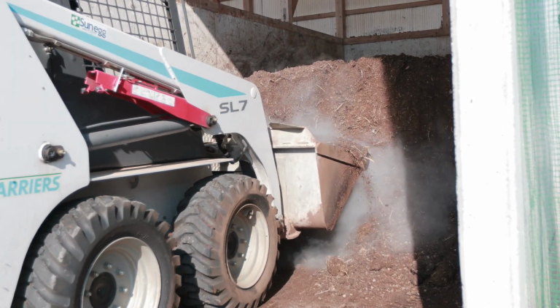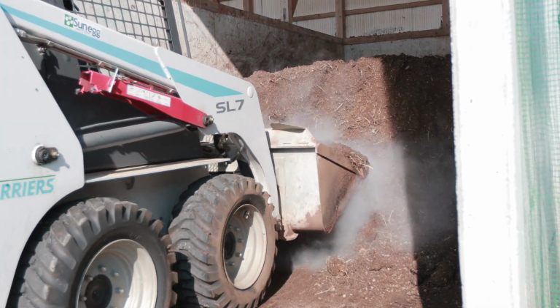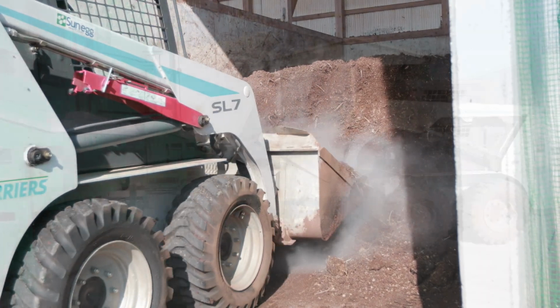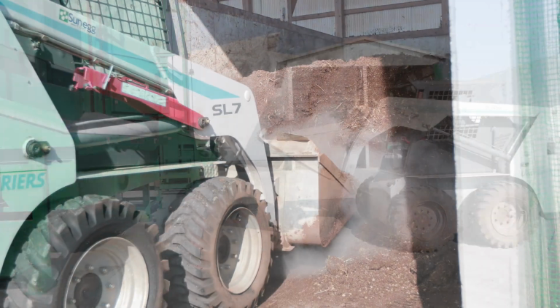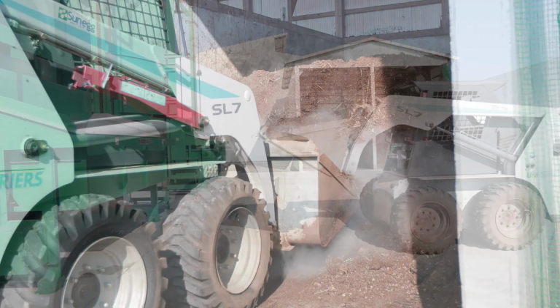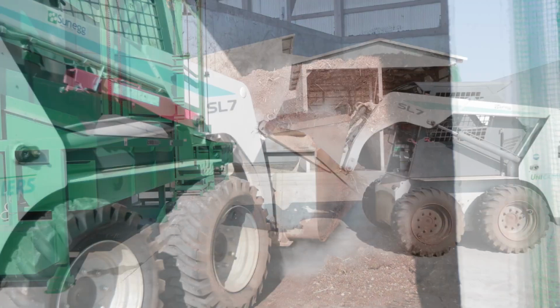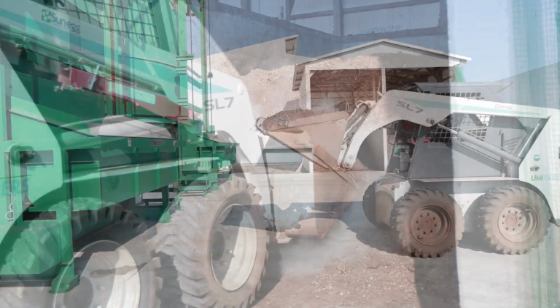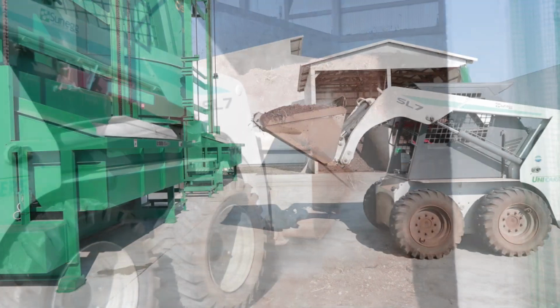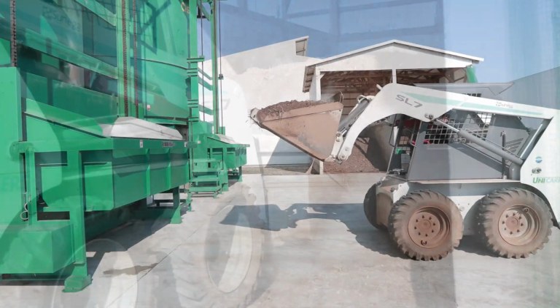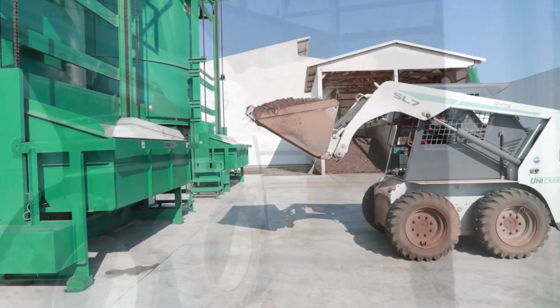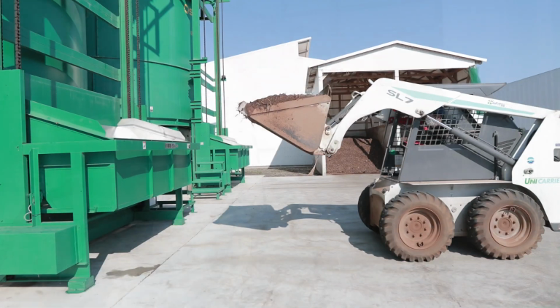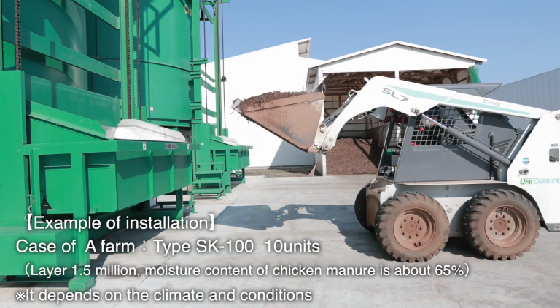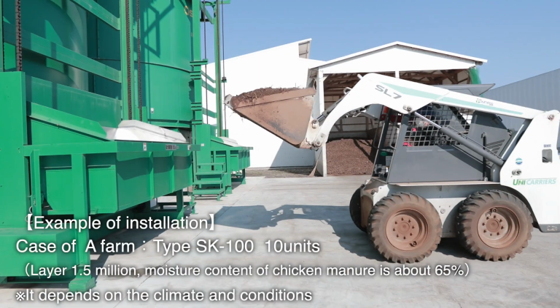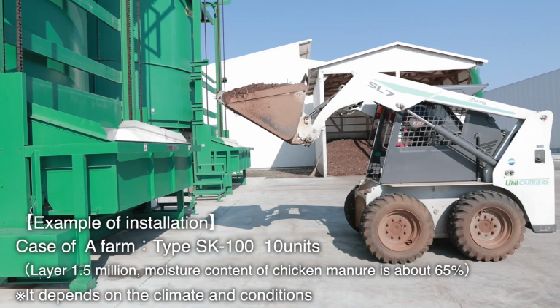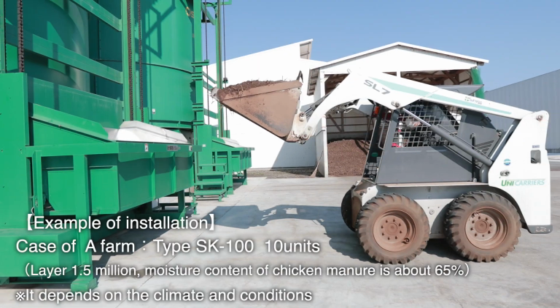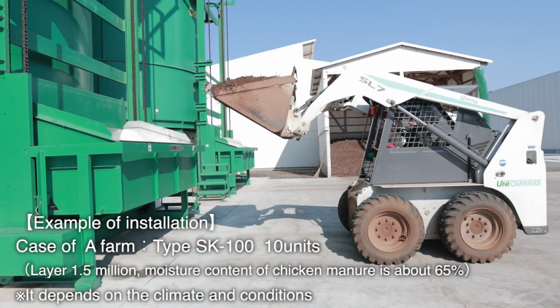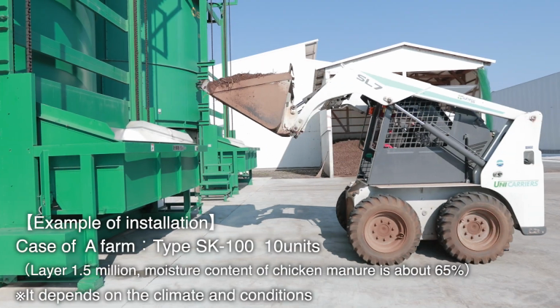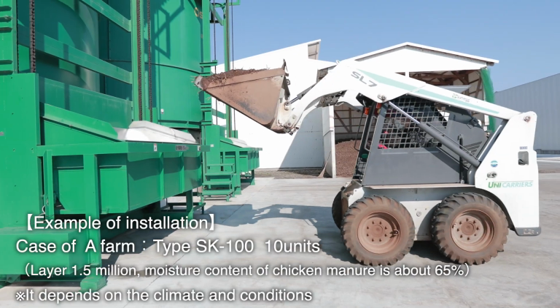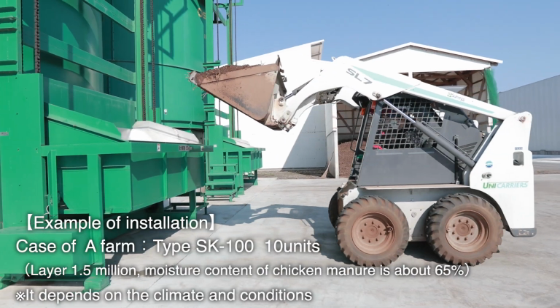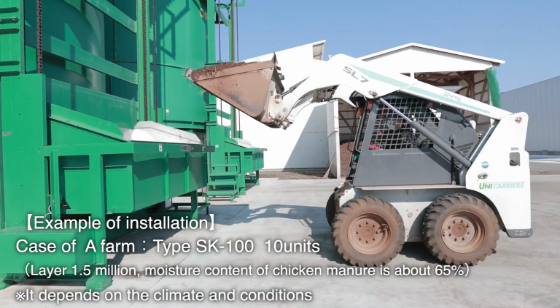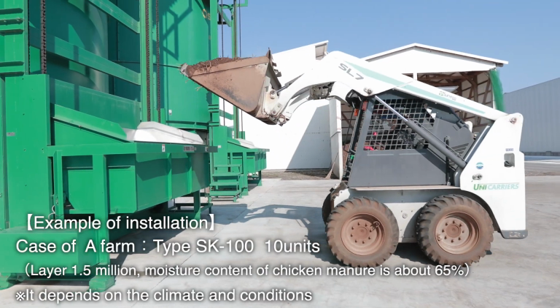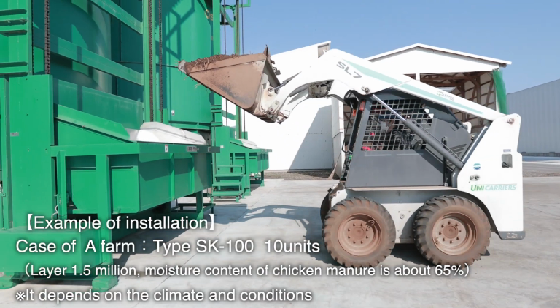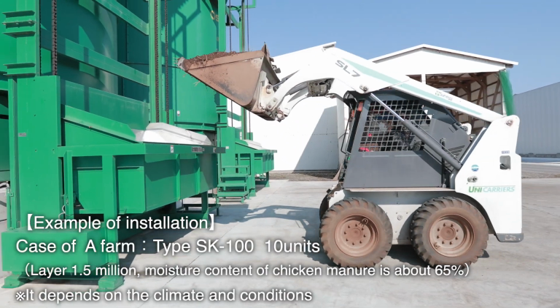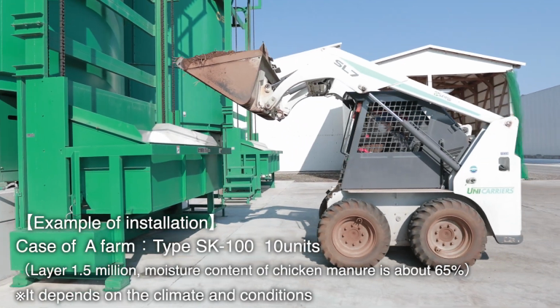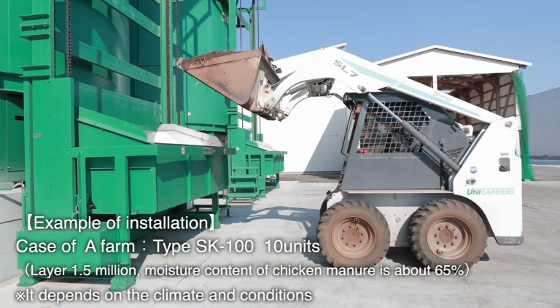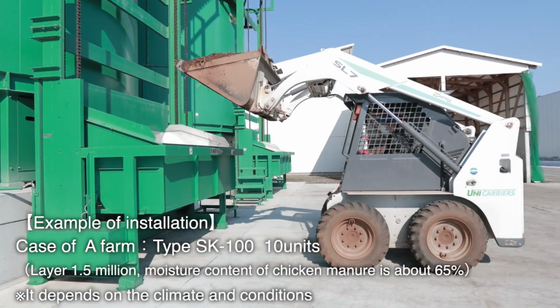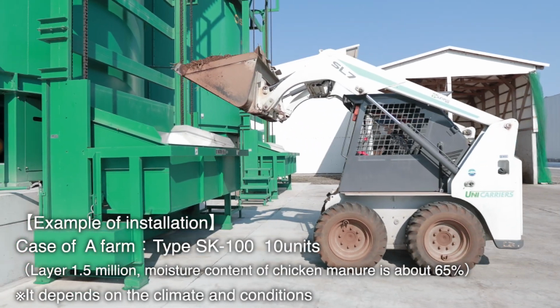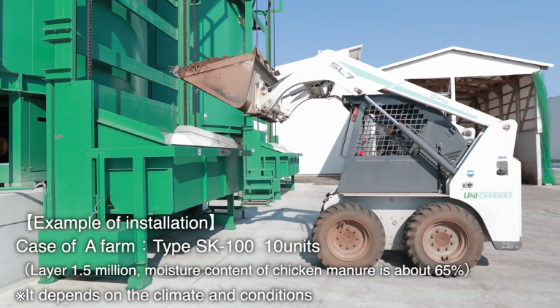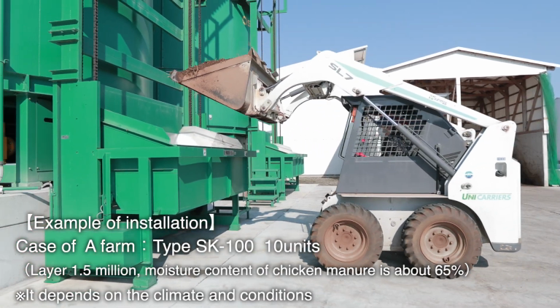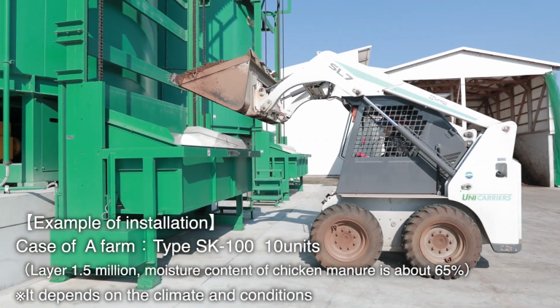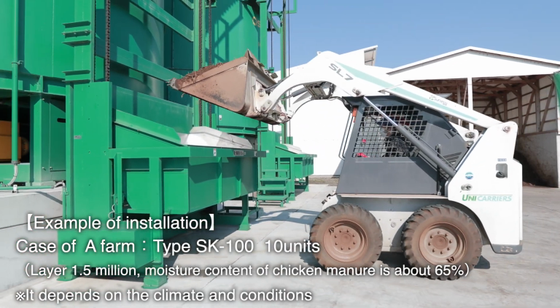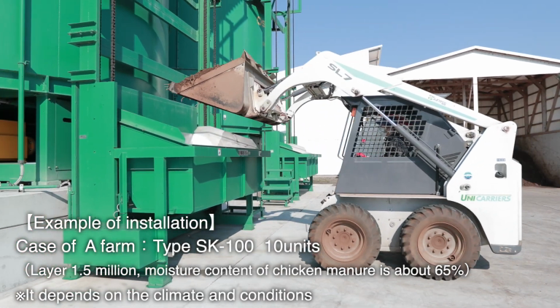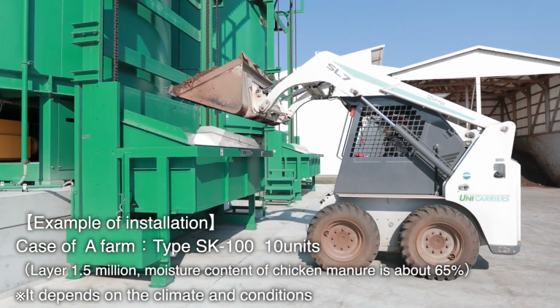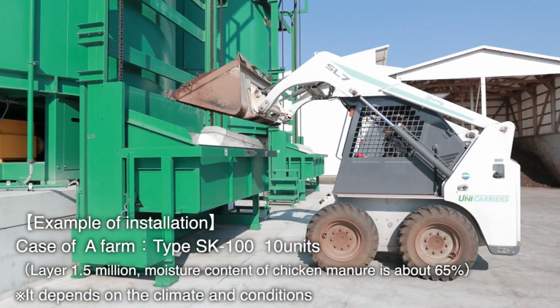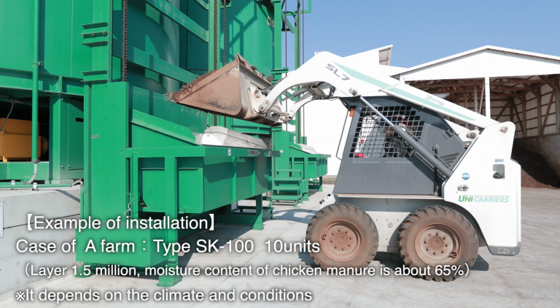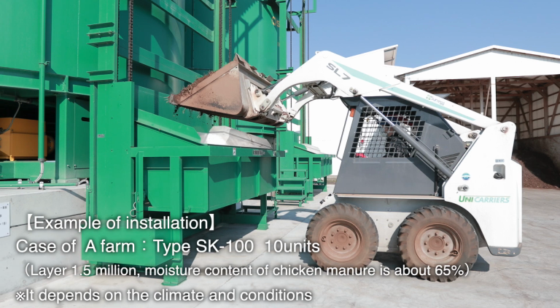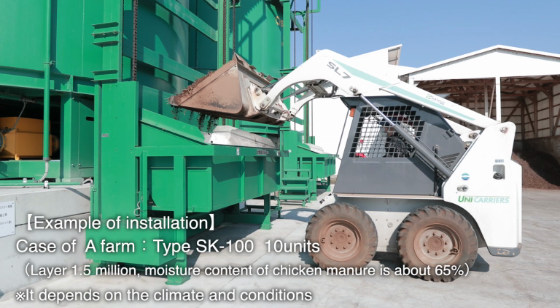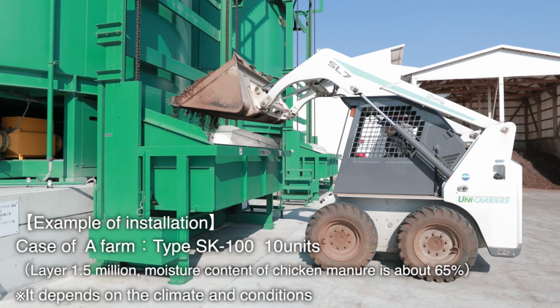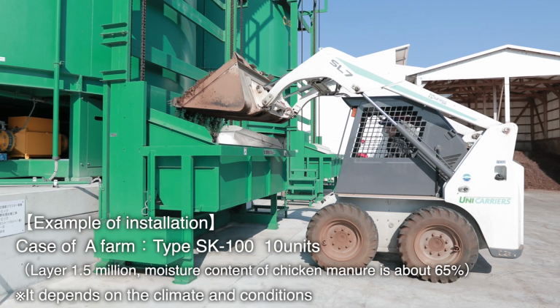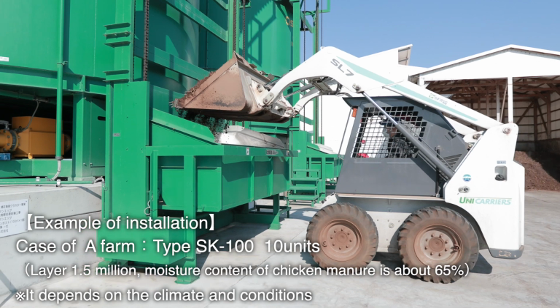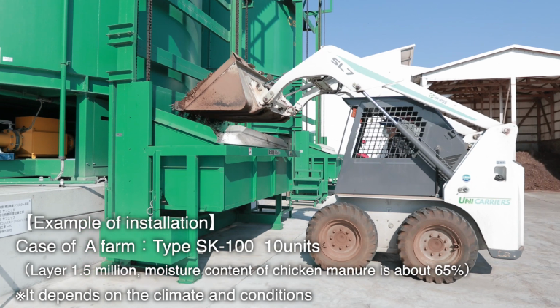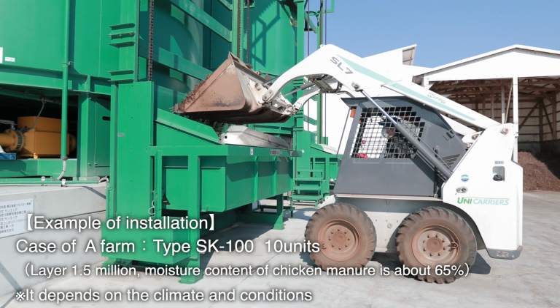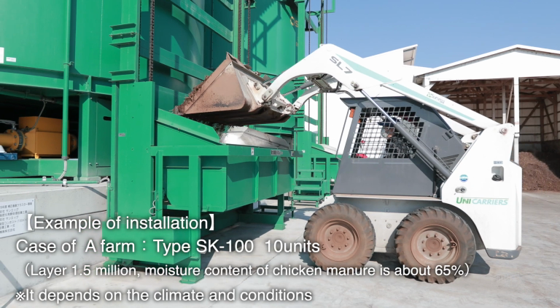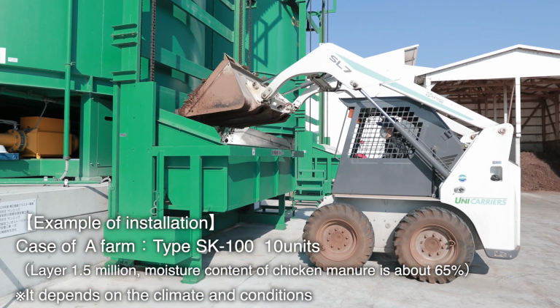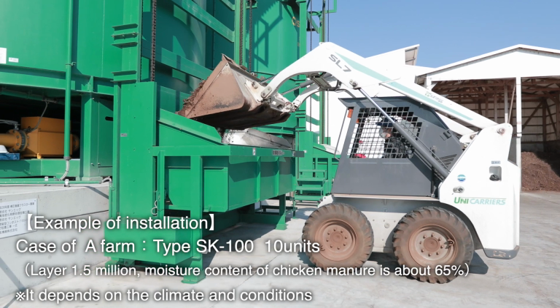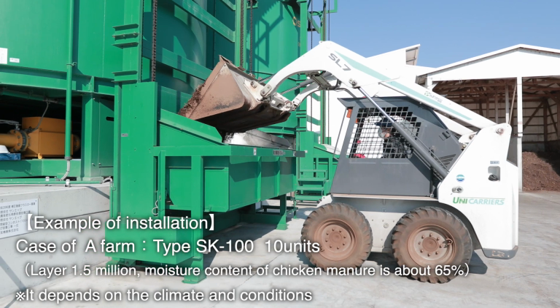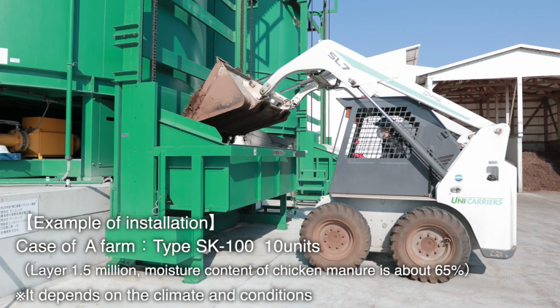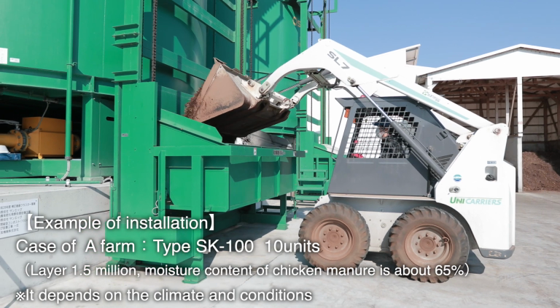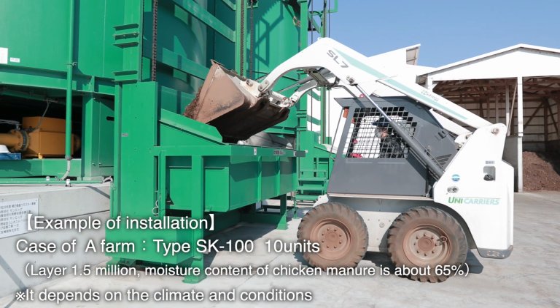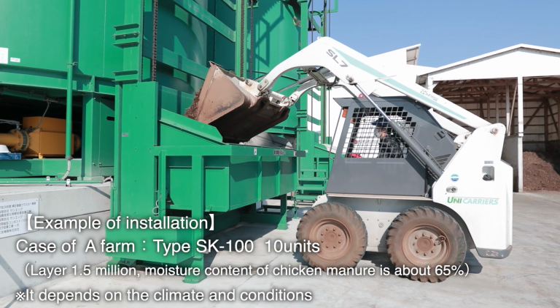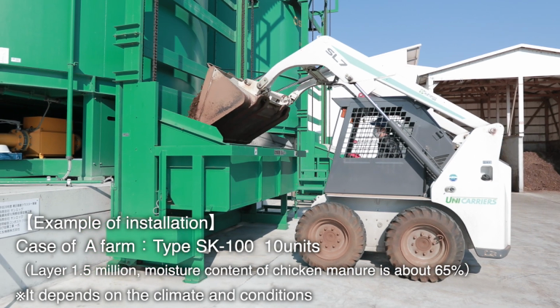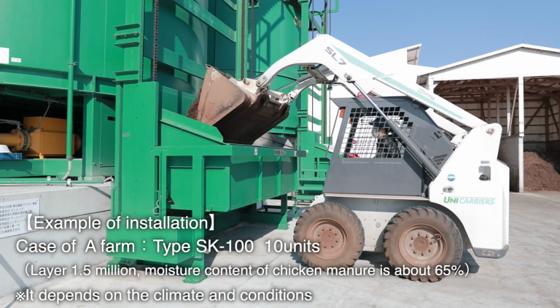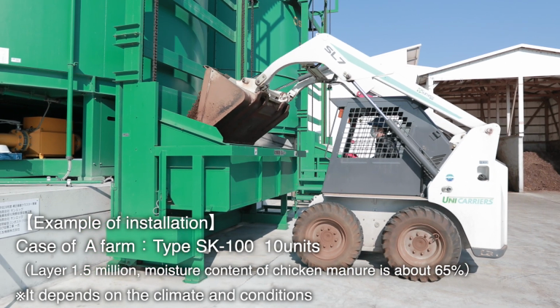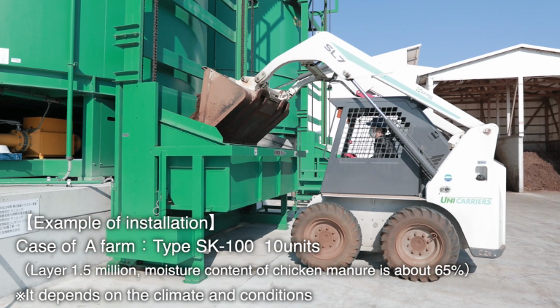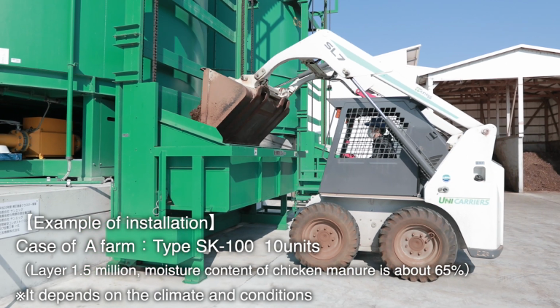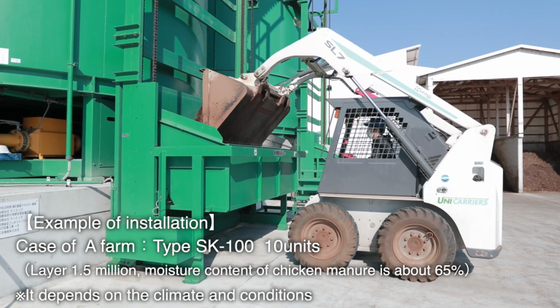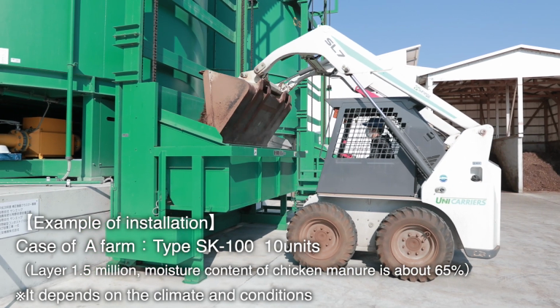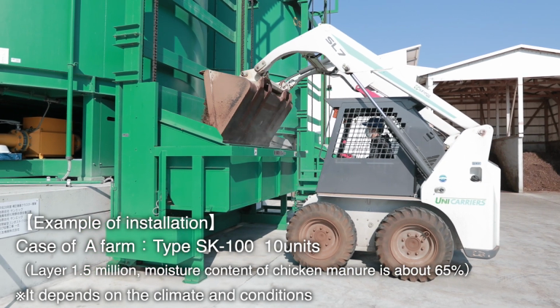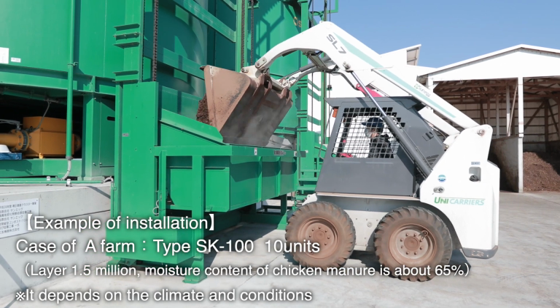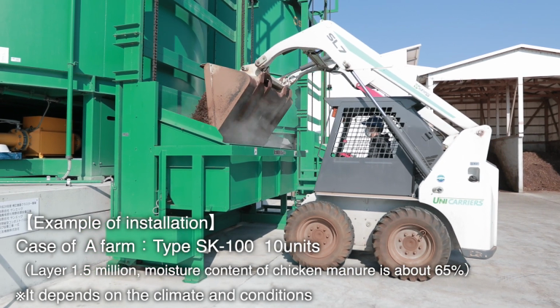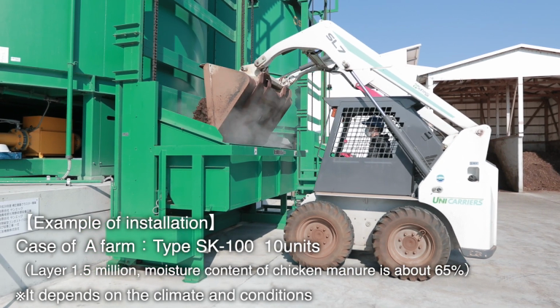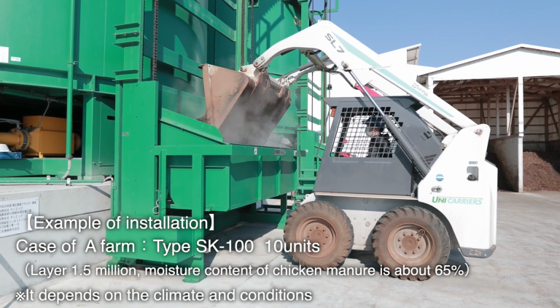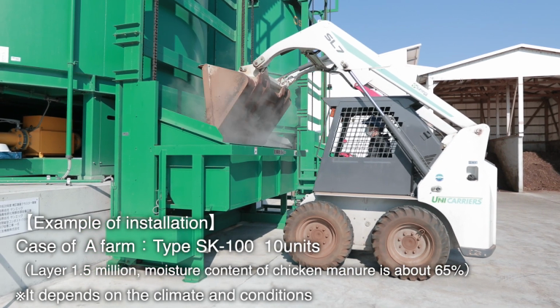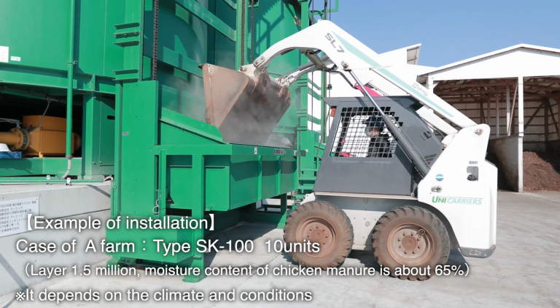A major feature of Kampo Fuji is continuous operation with aerobic fermentation.